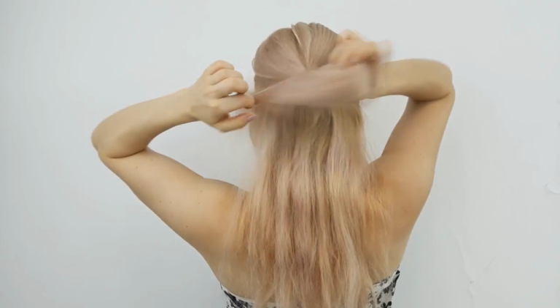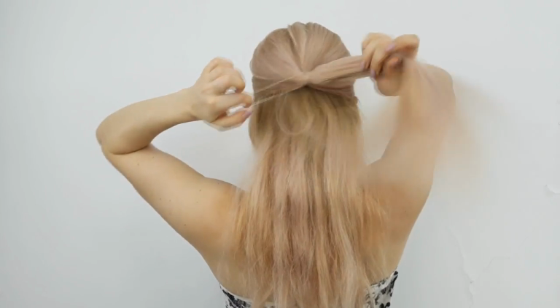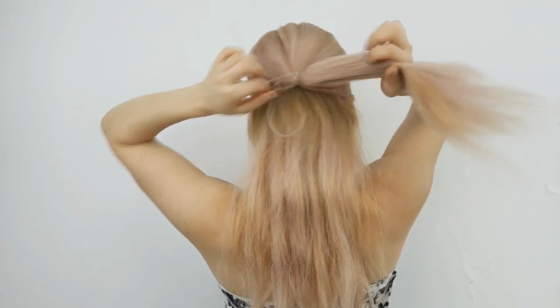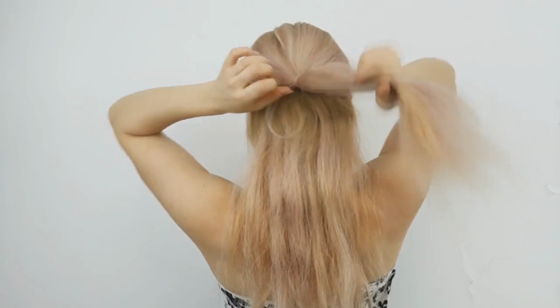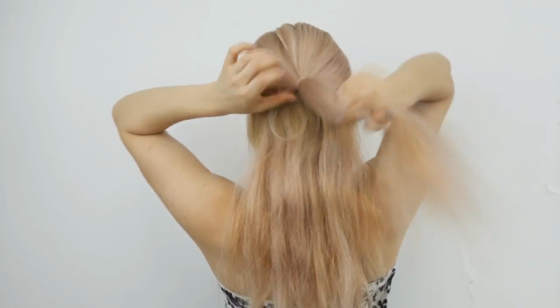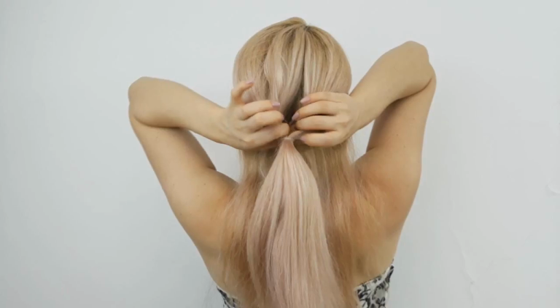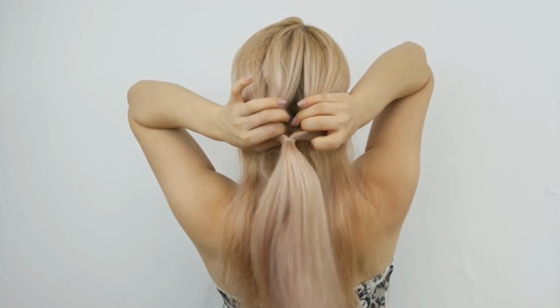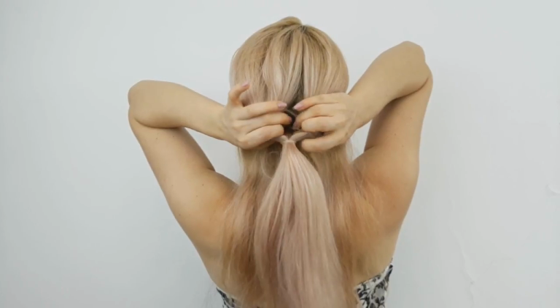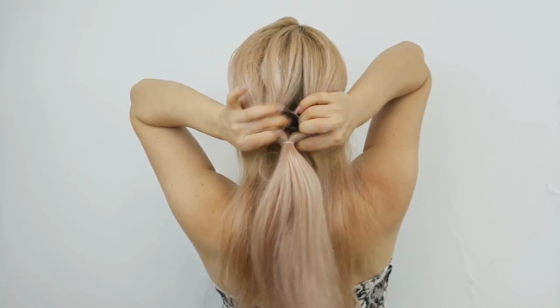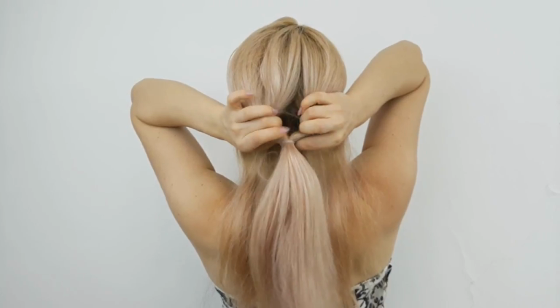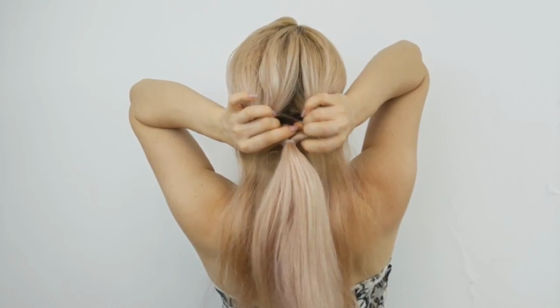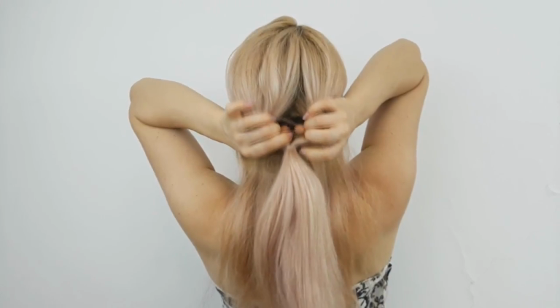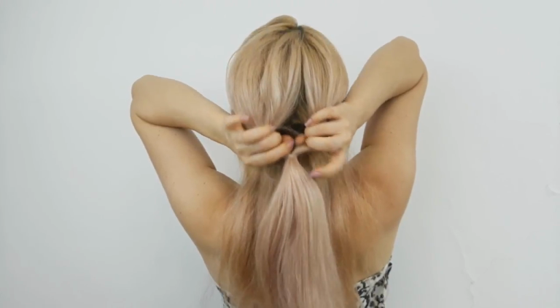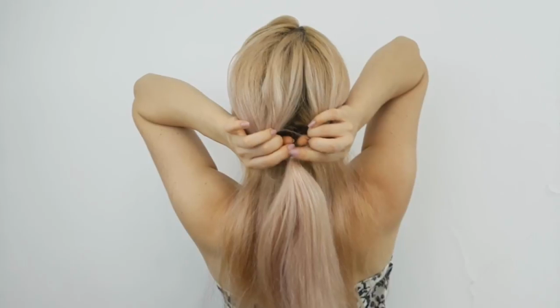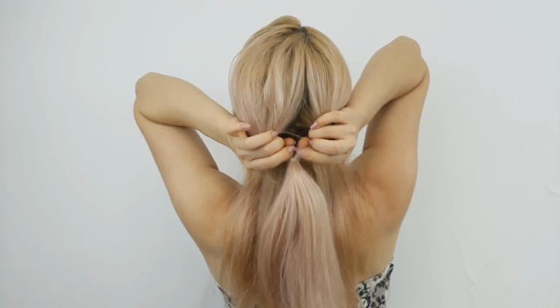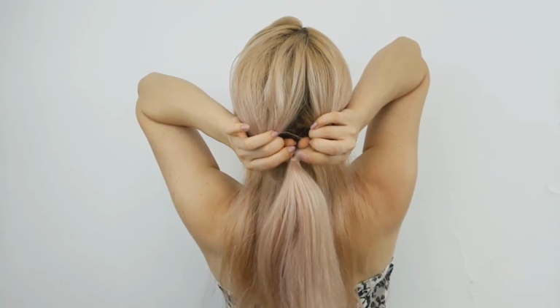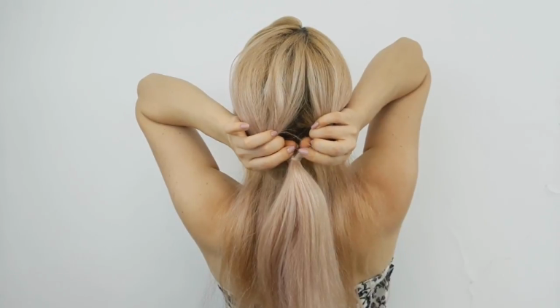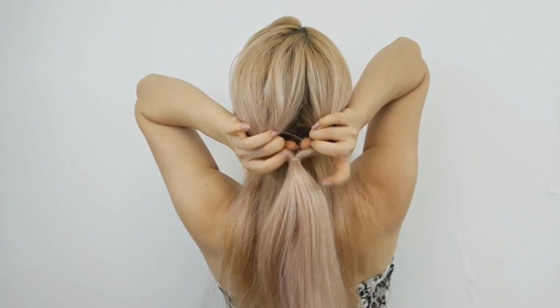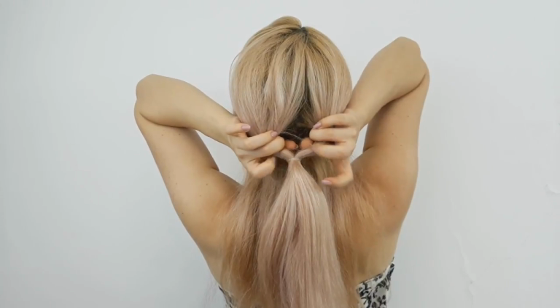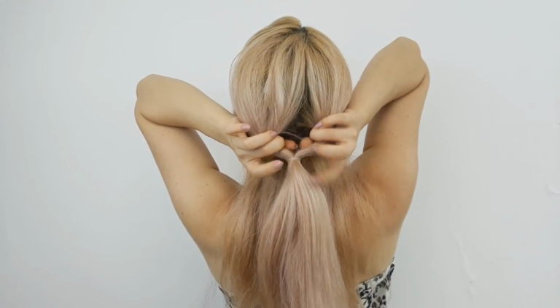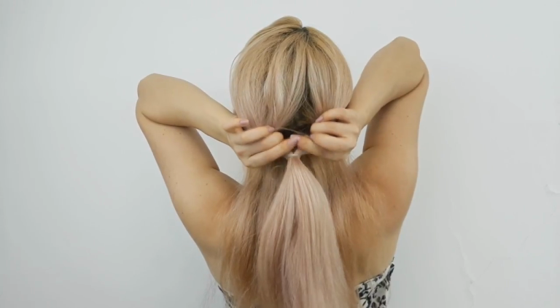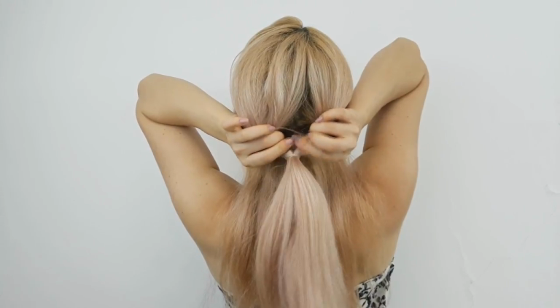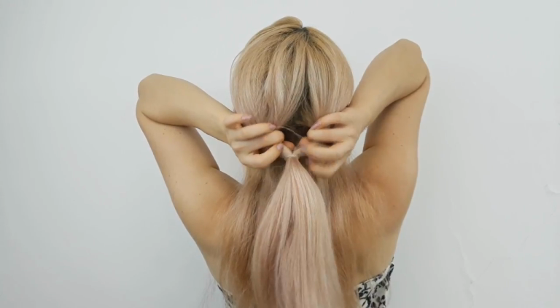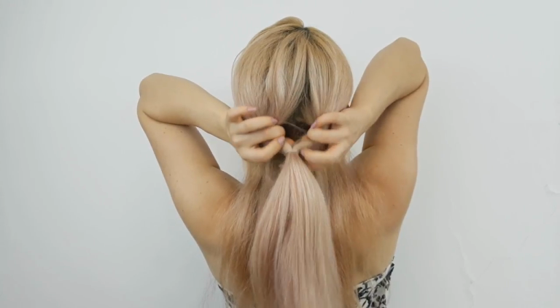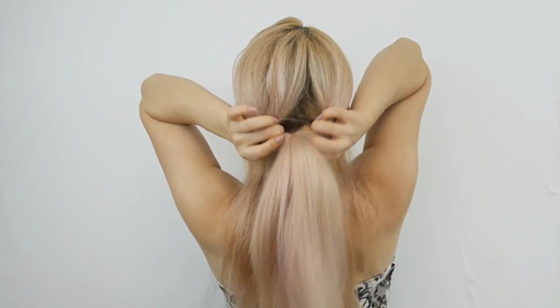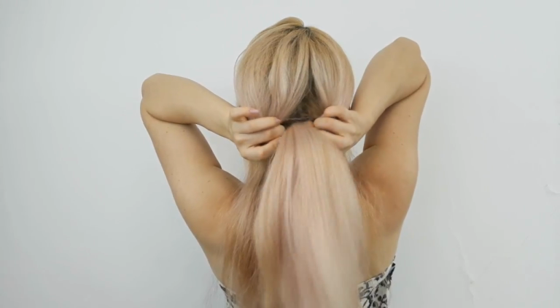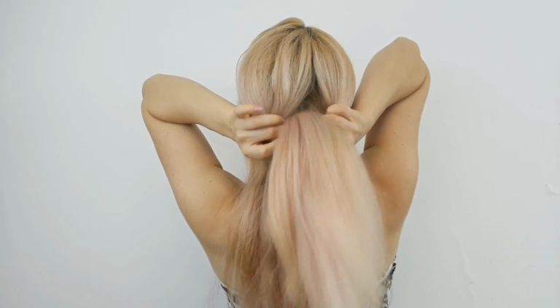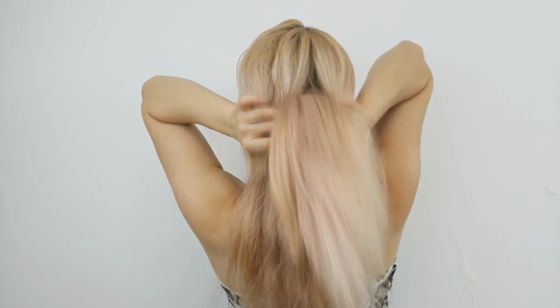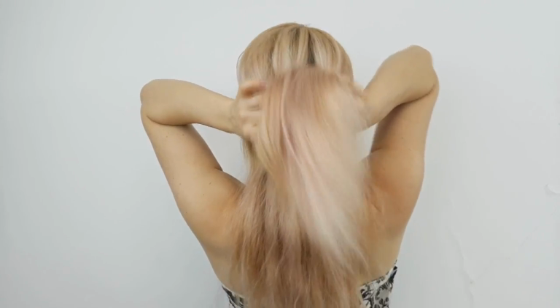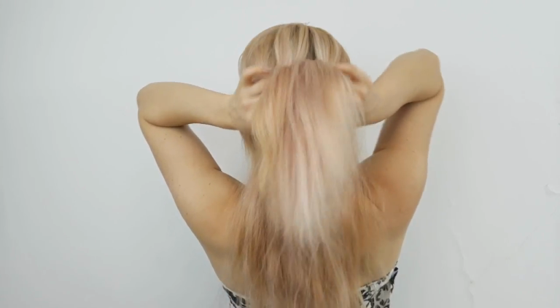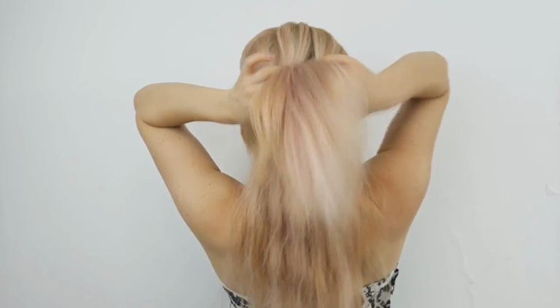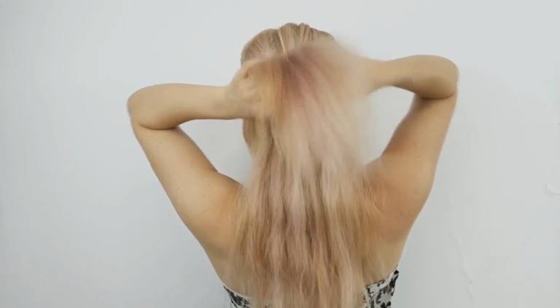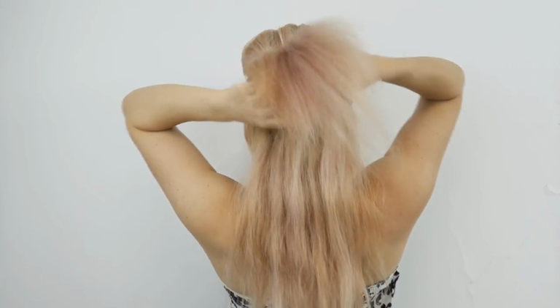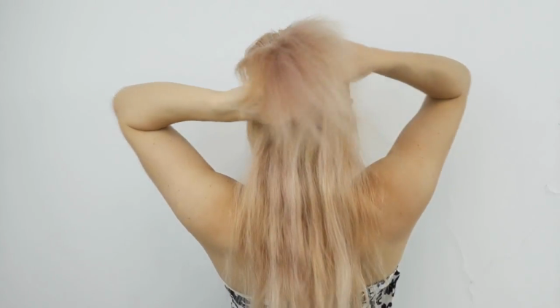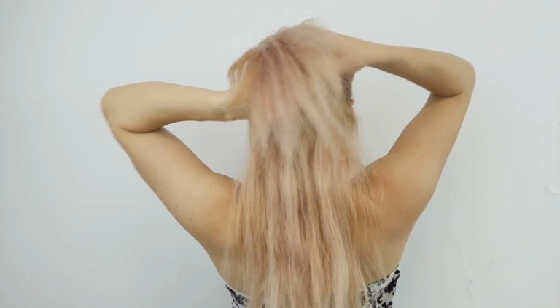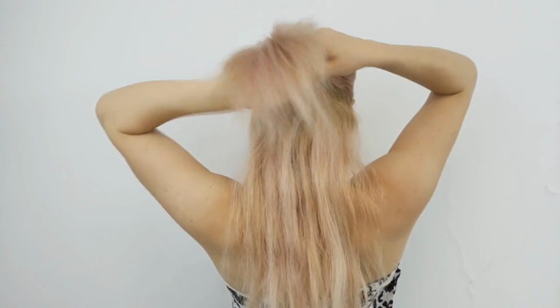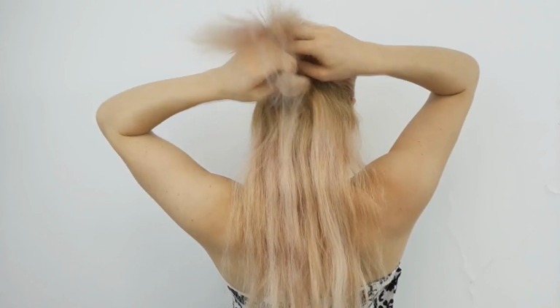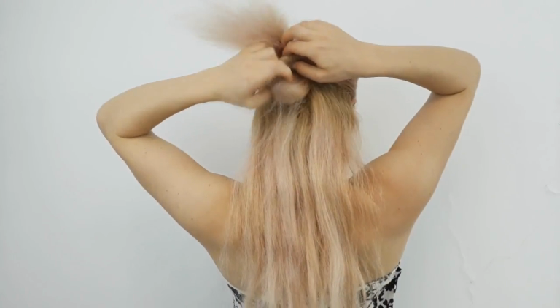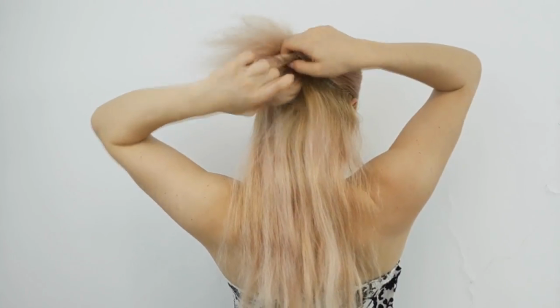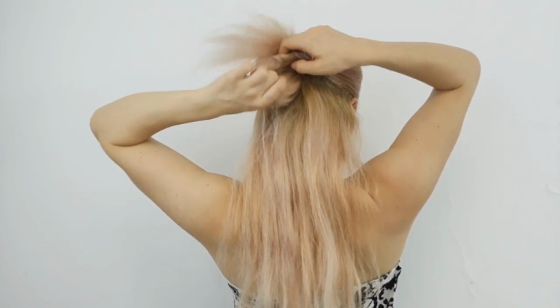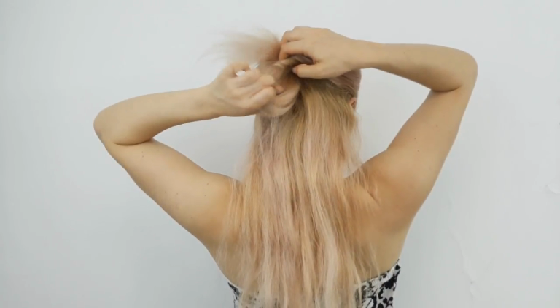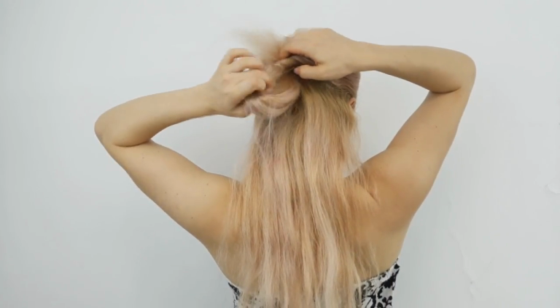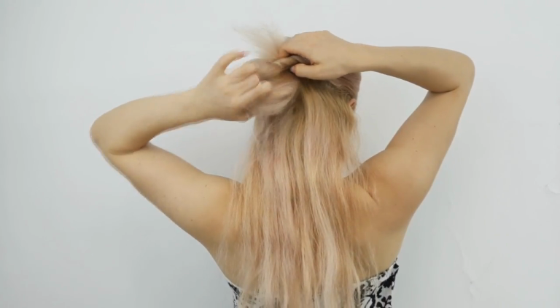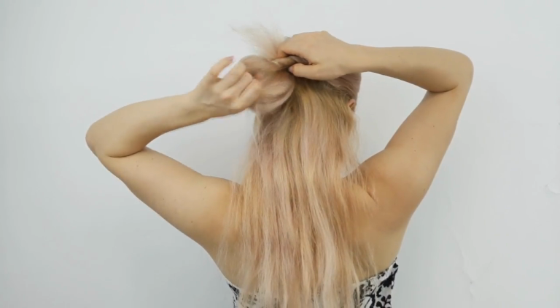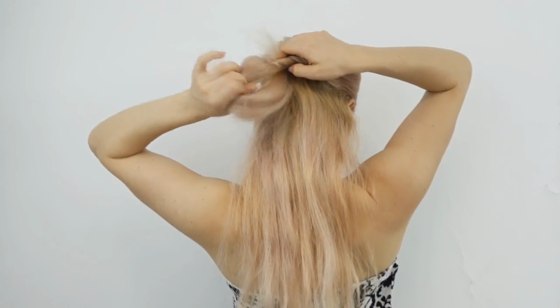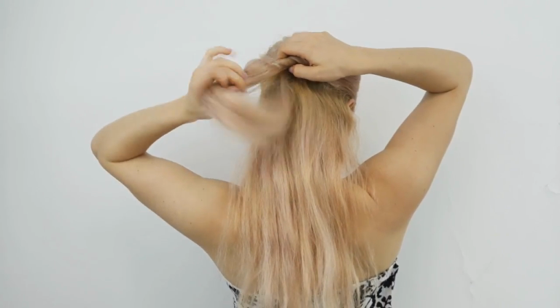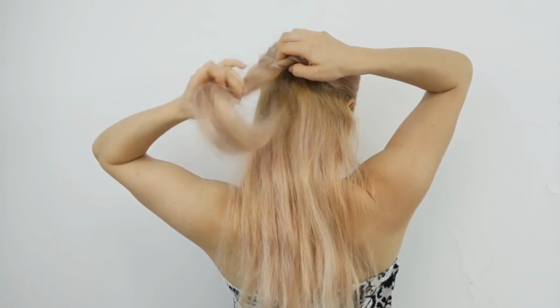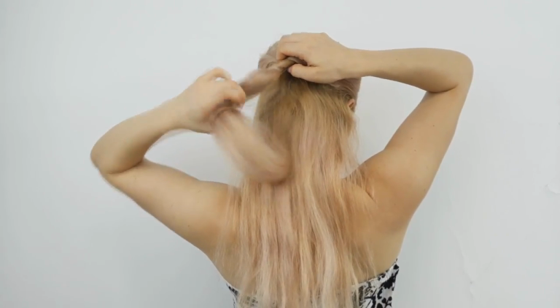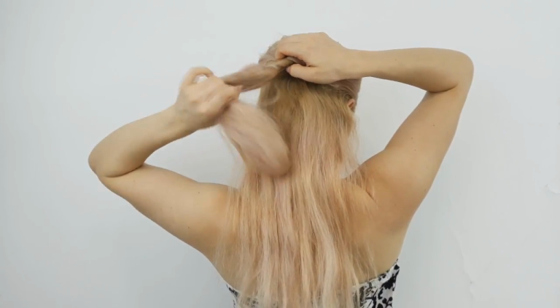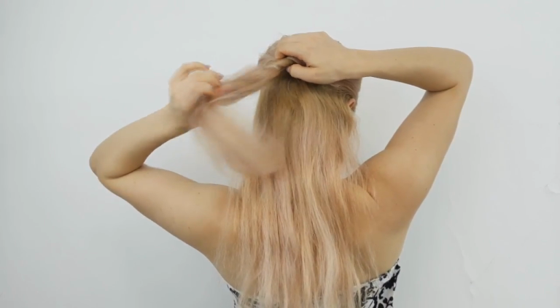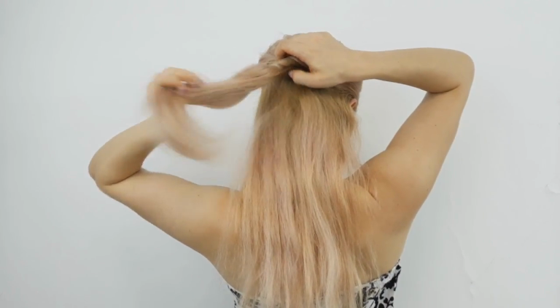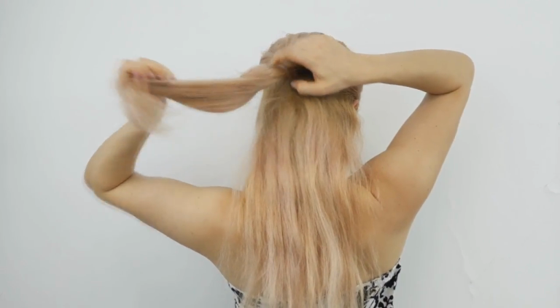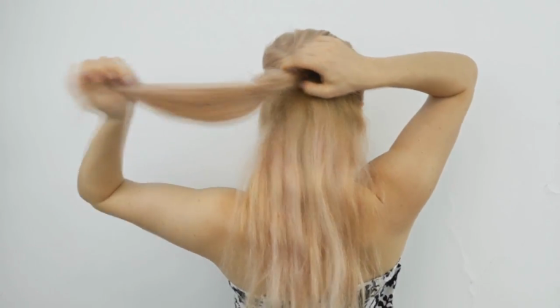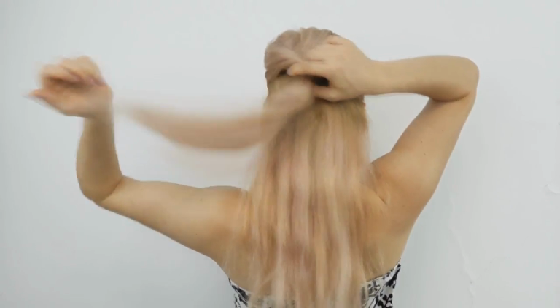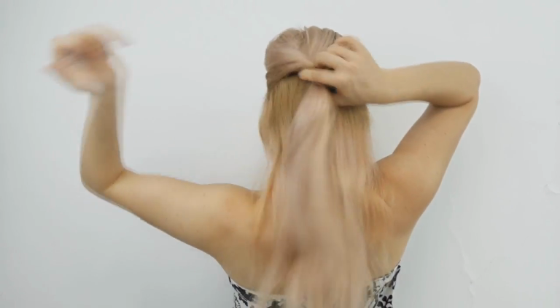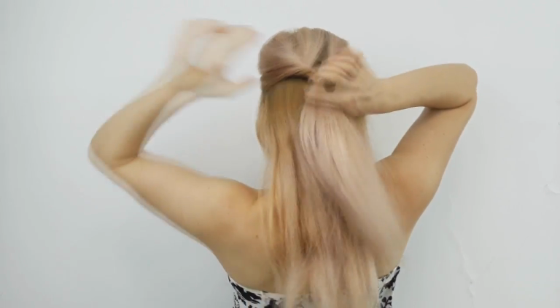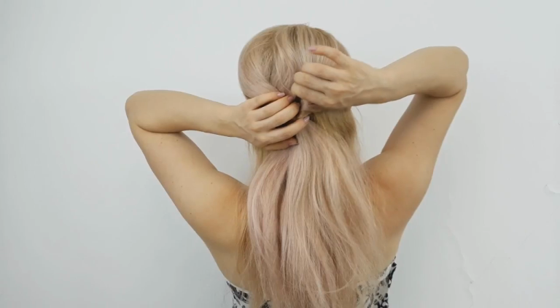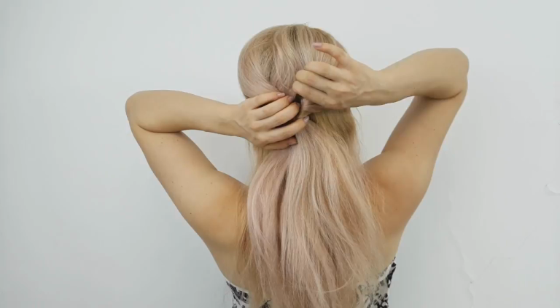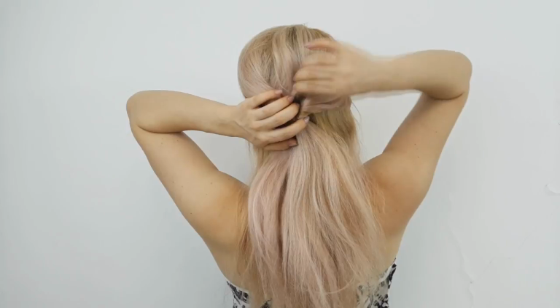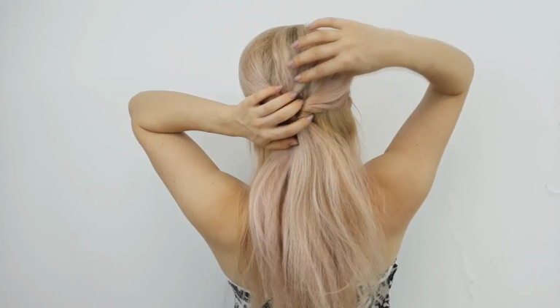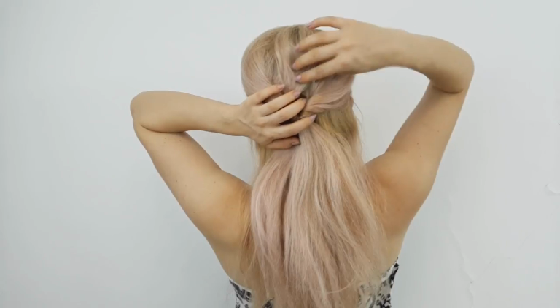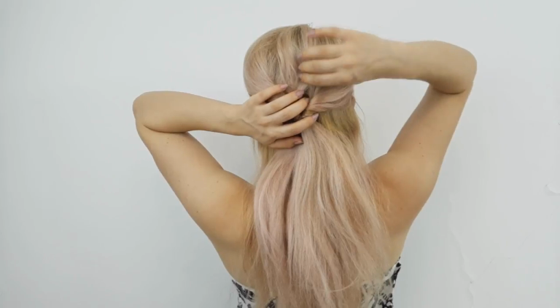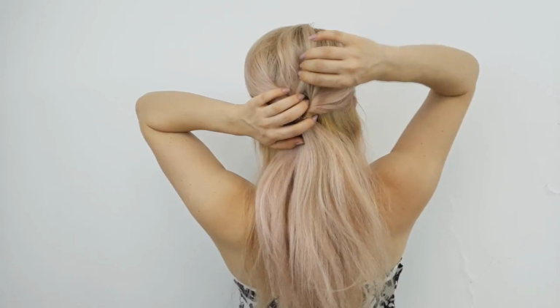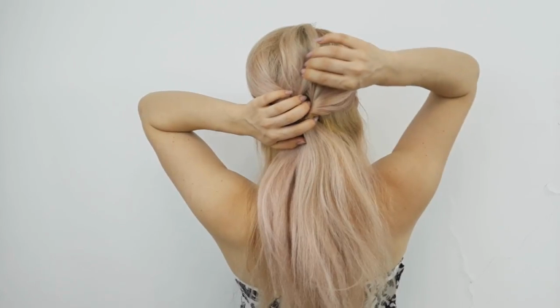Now you want to make an opening and bring the ponytail through this opening. Tug on the strands to make it full and voluminous.